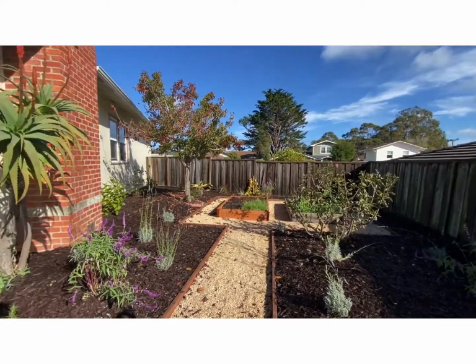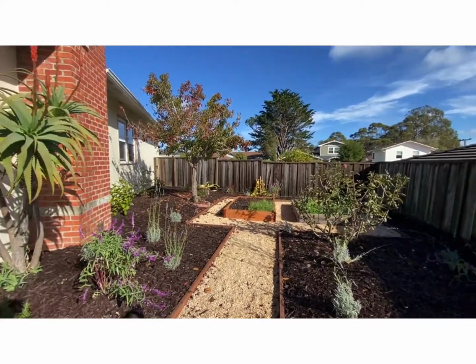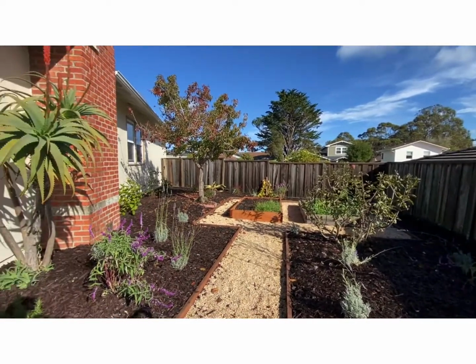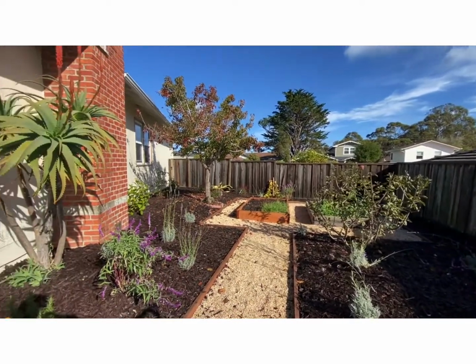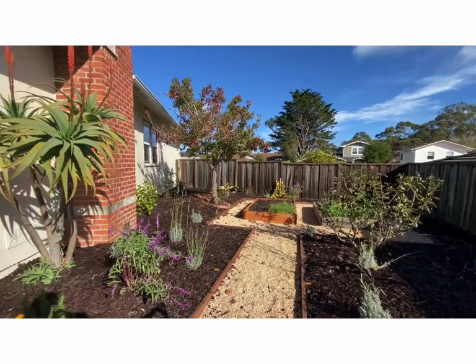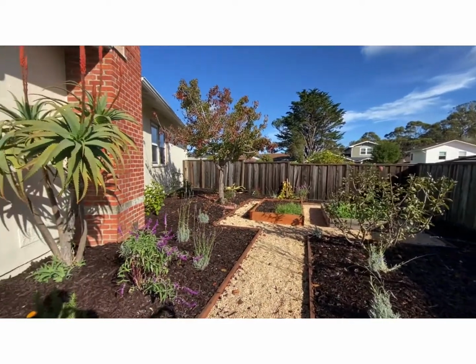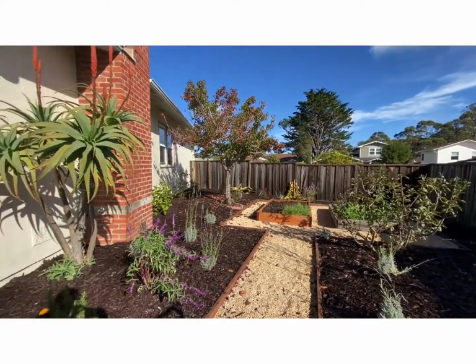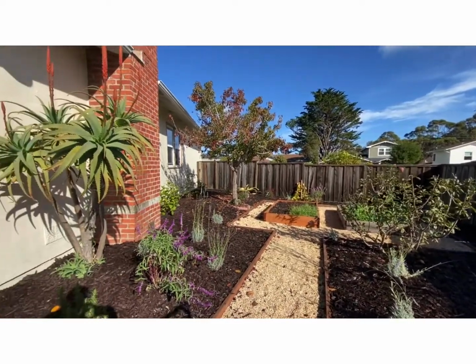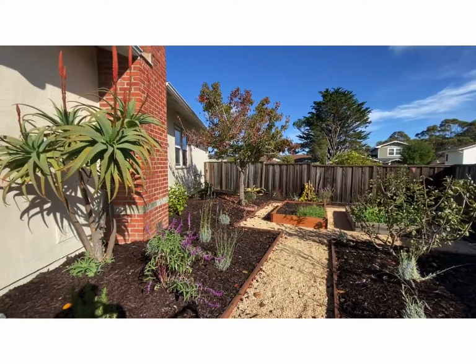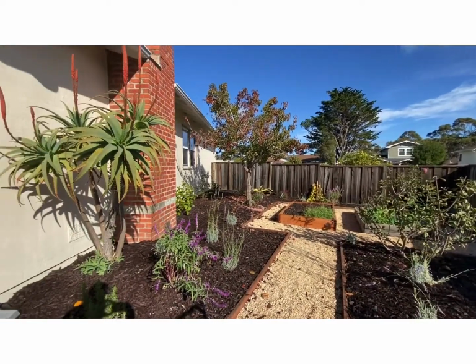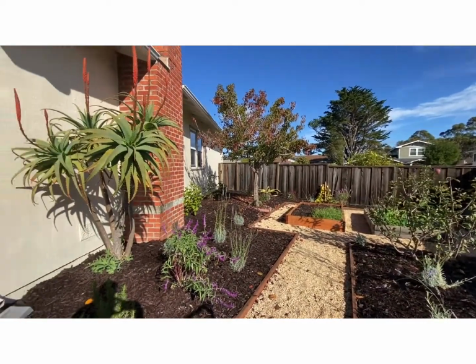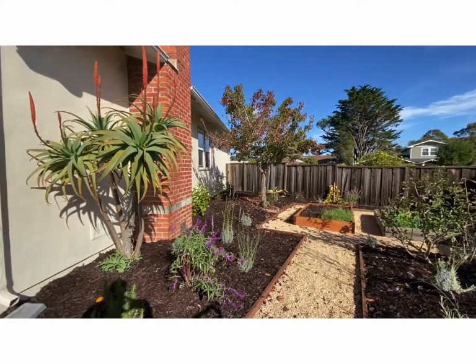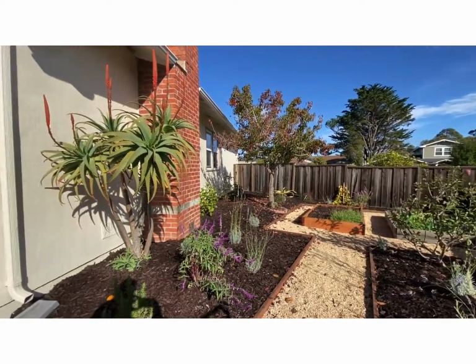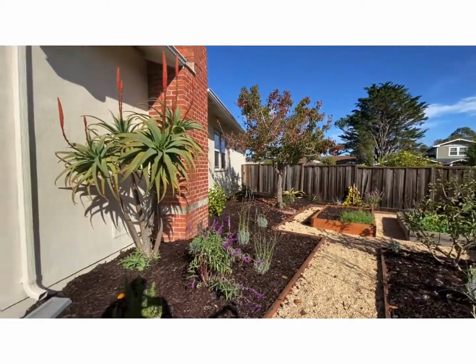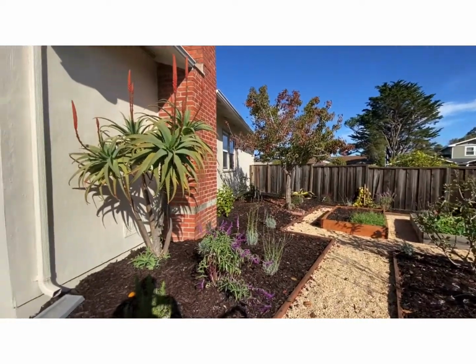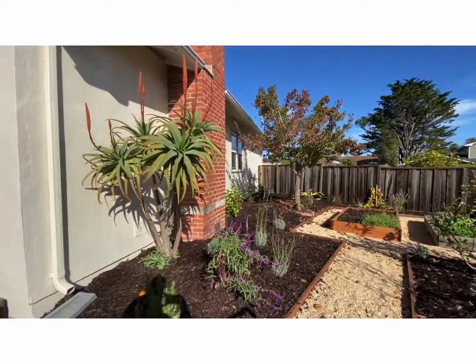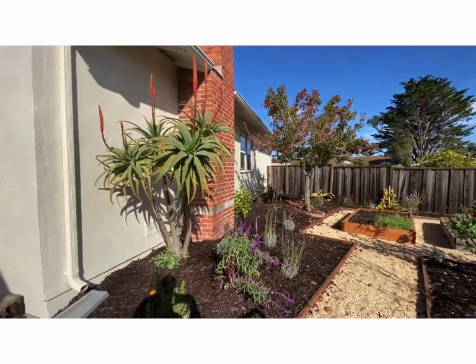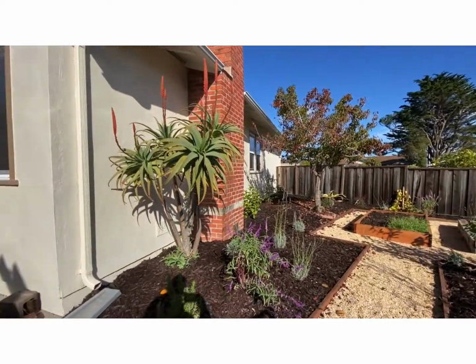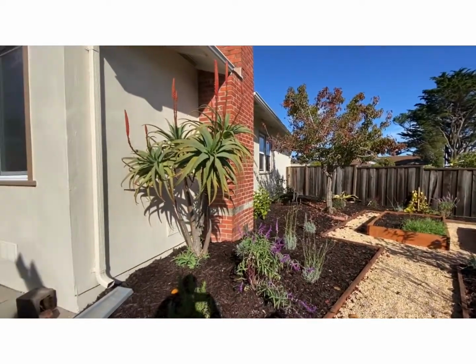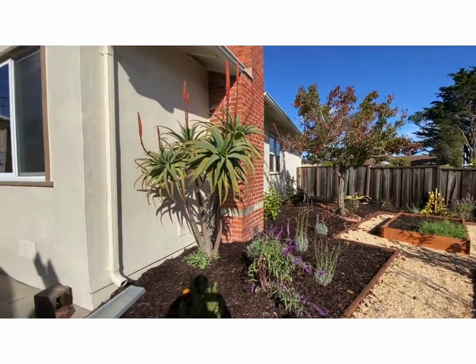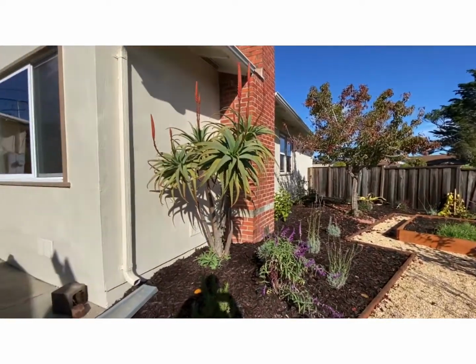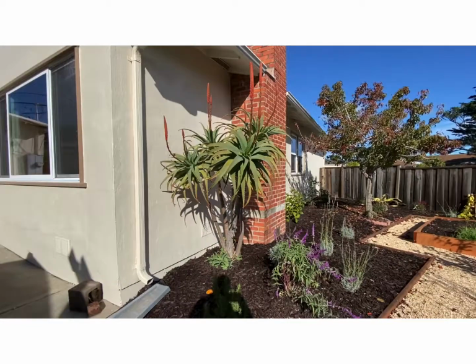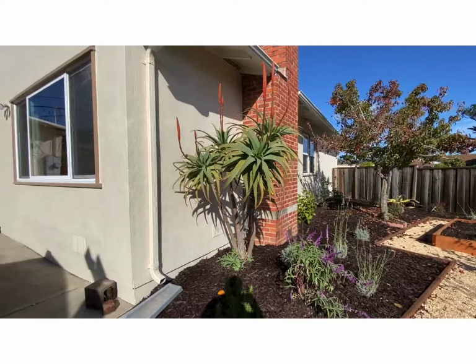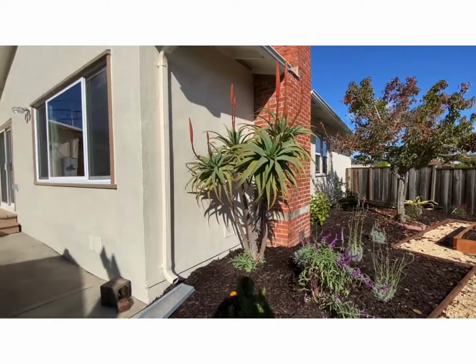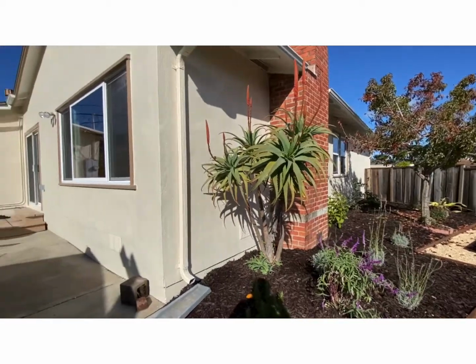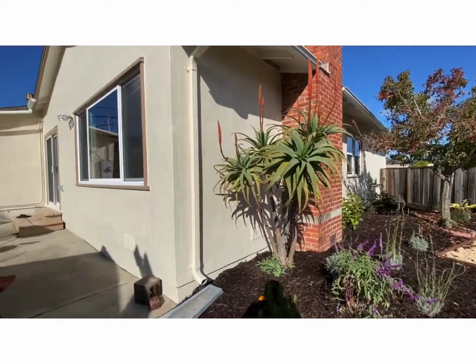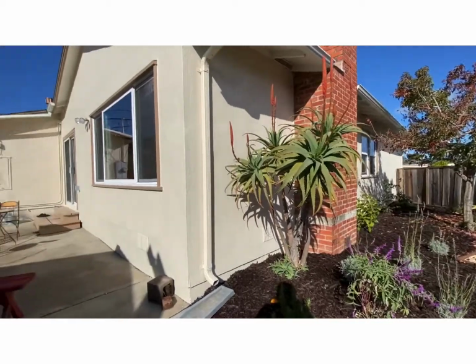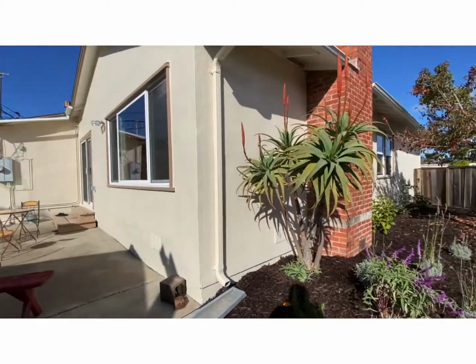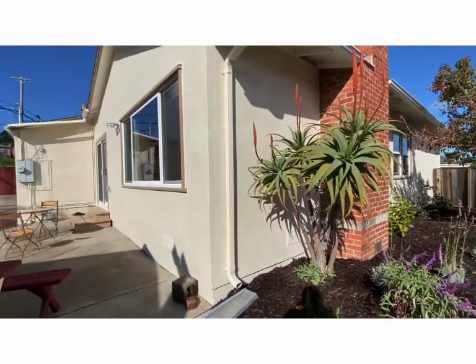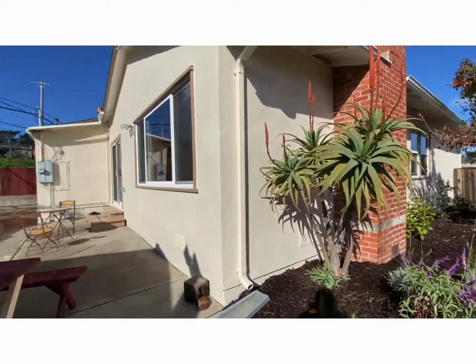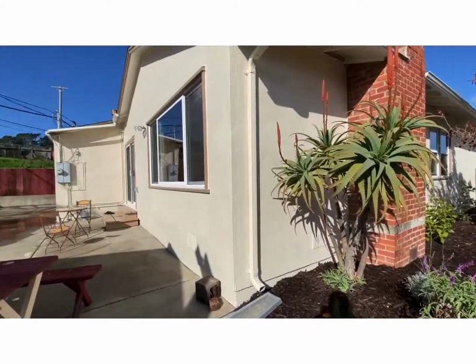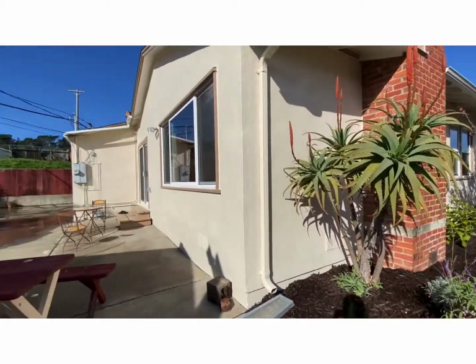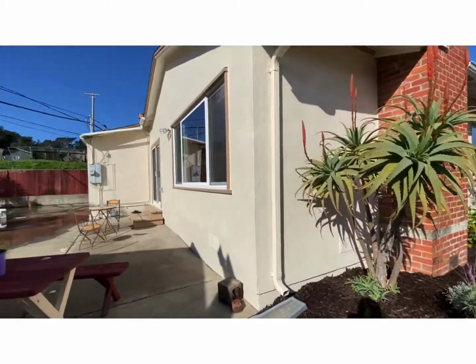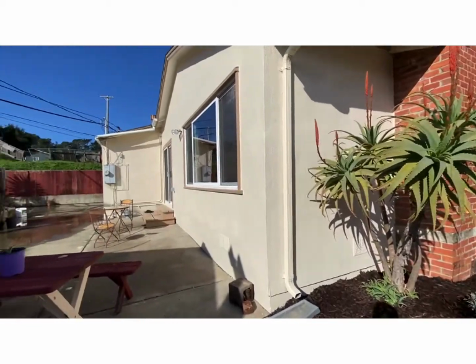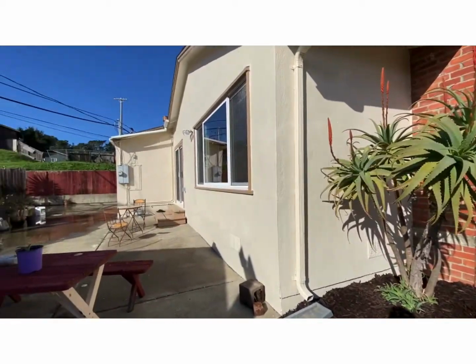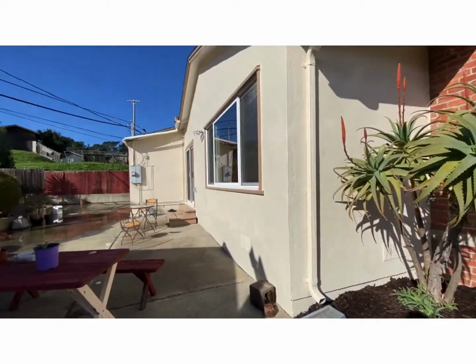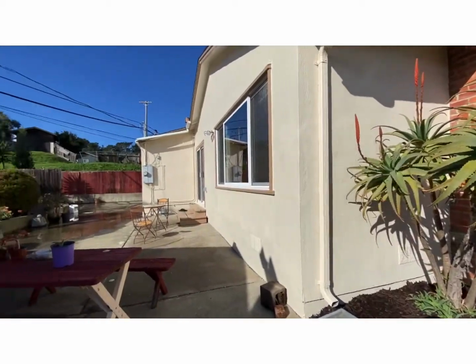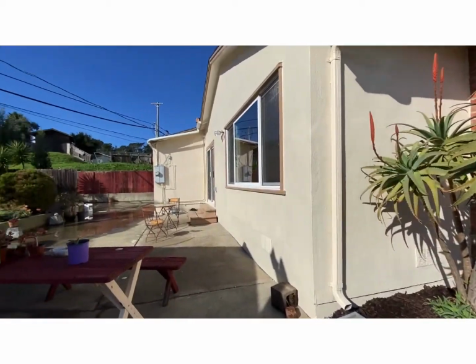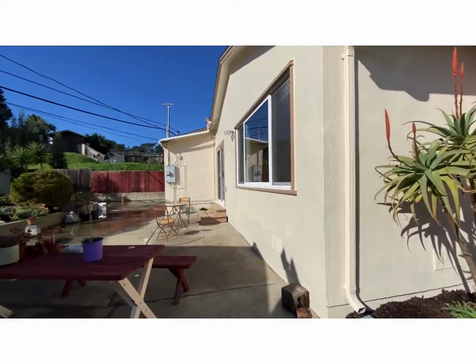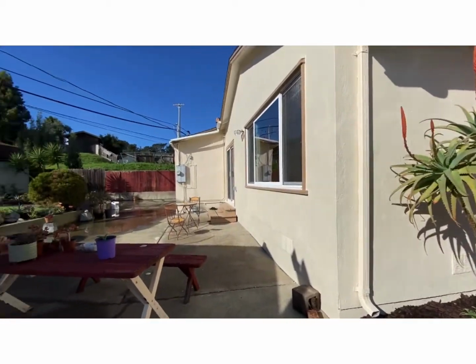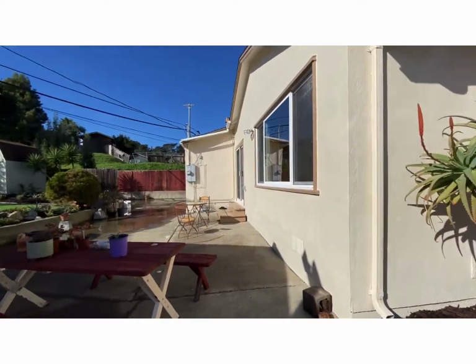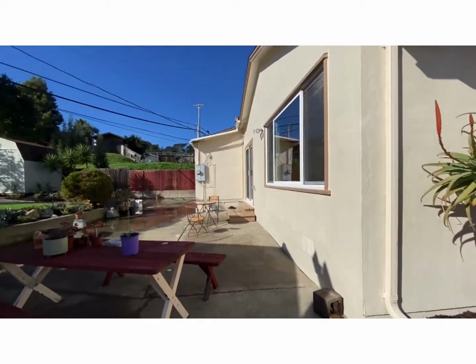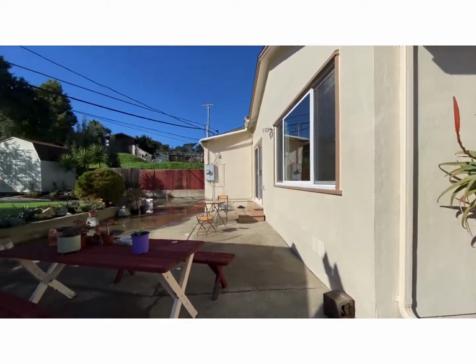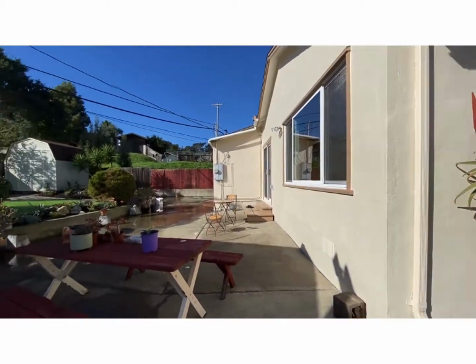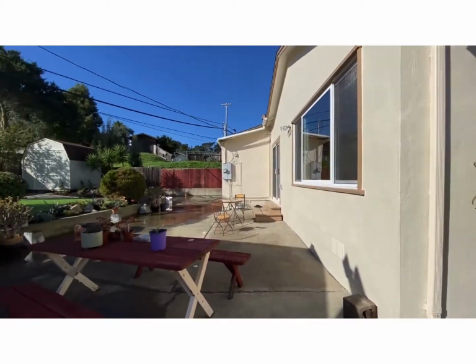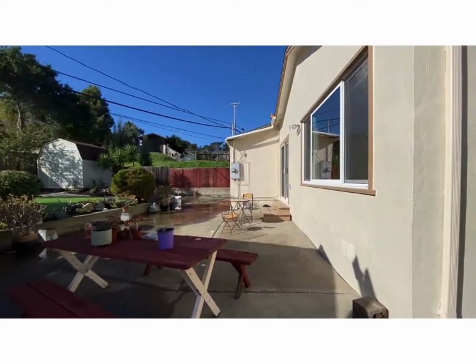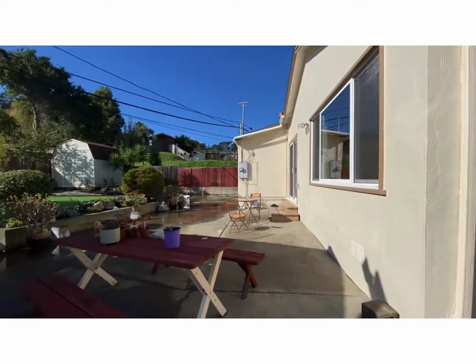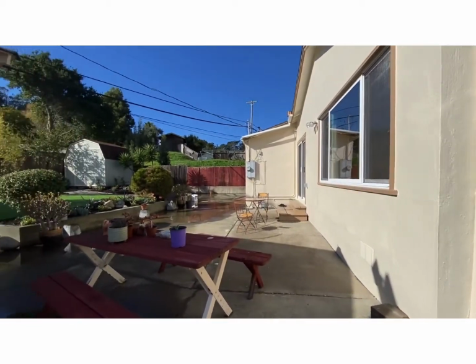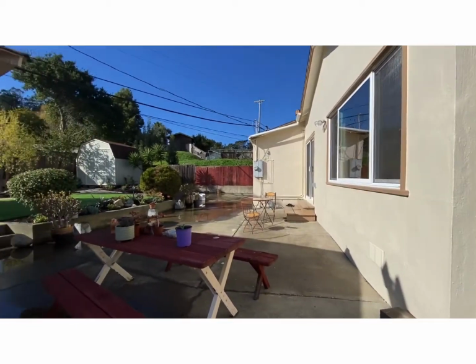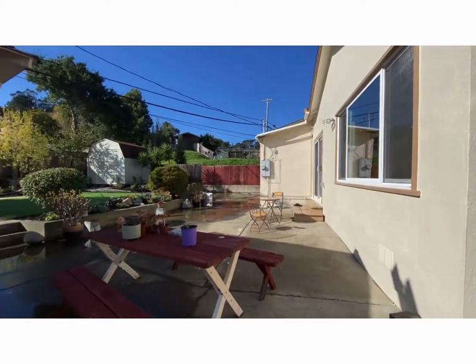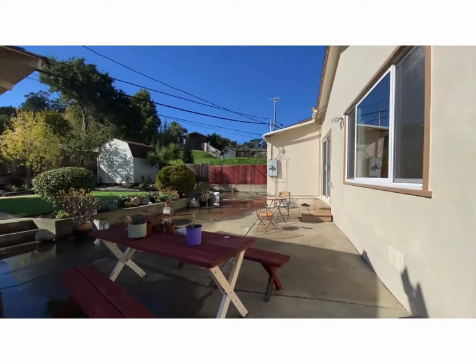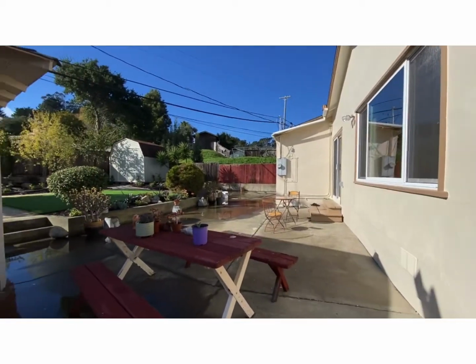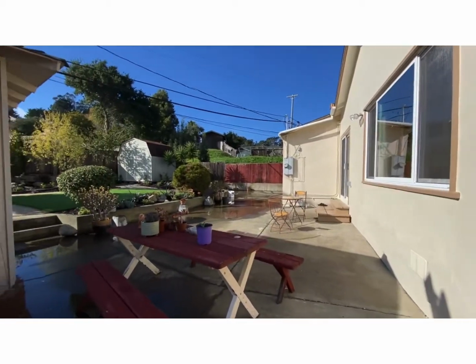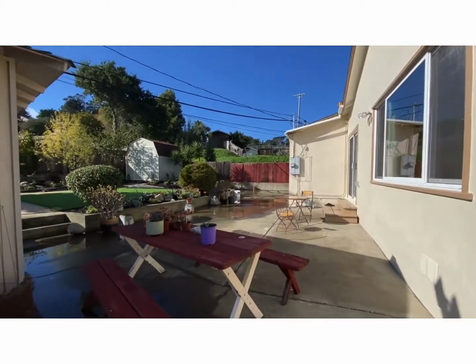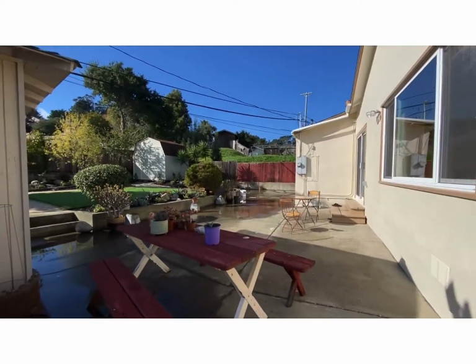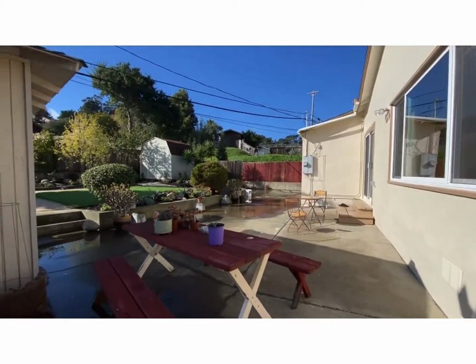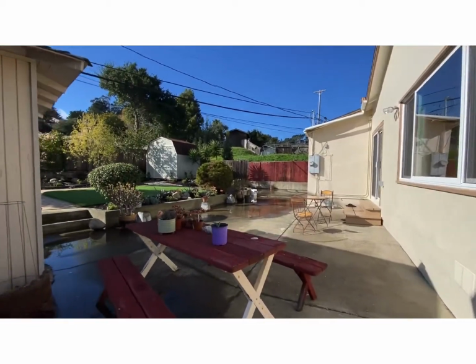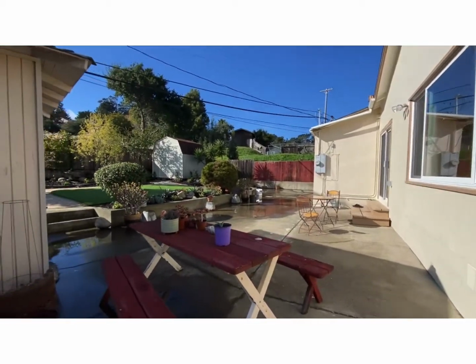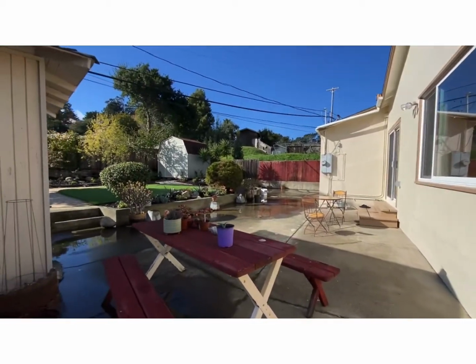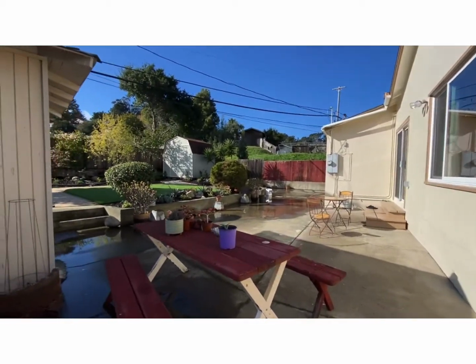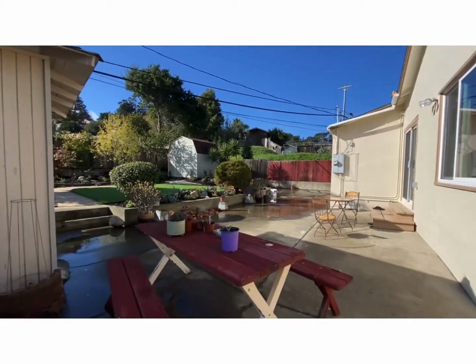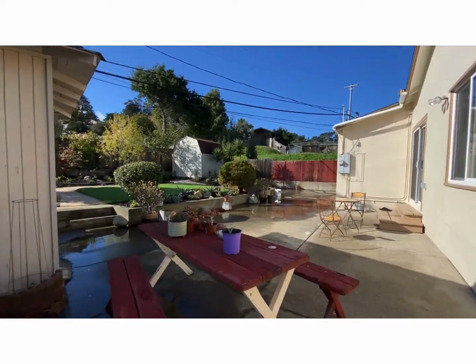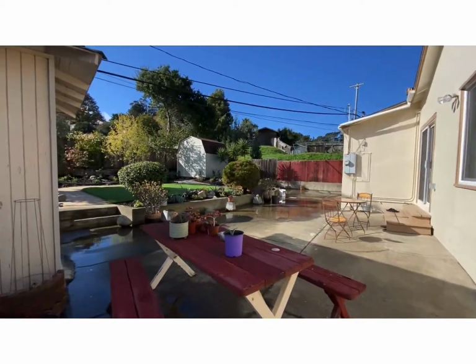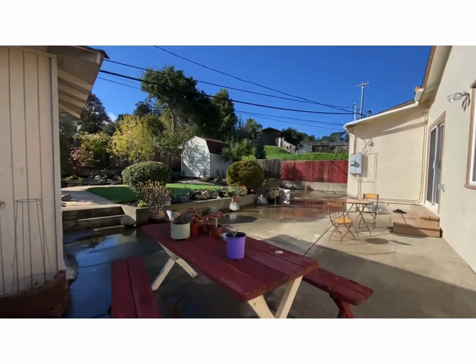And that is 2233 Rollingwood Drive in San Bruno.